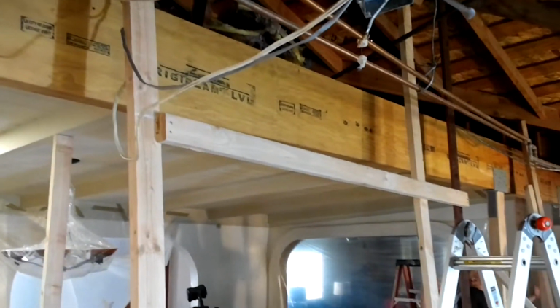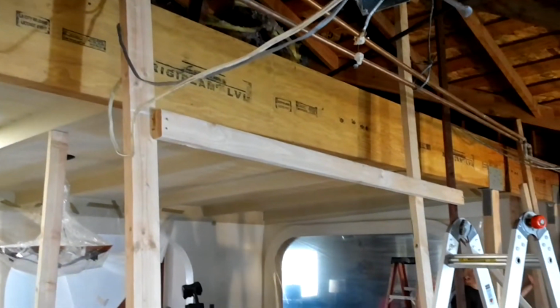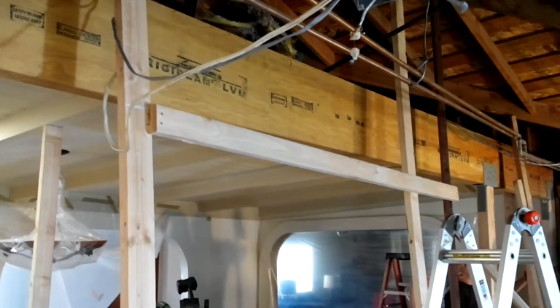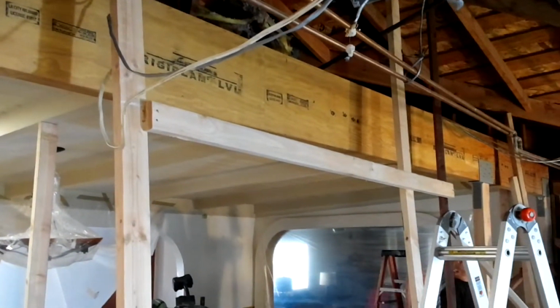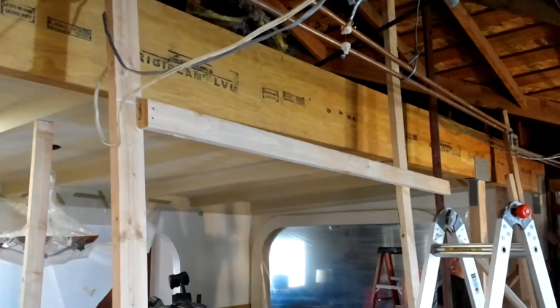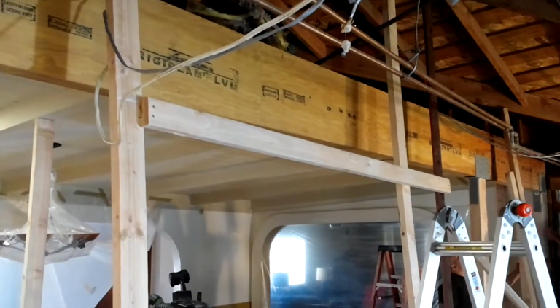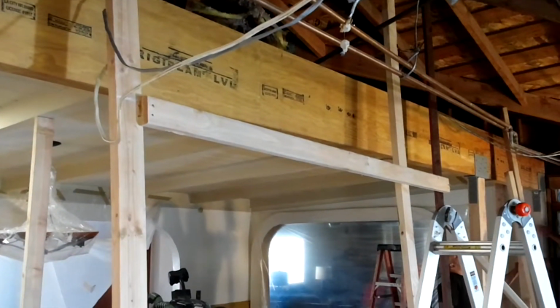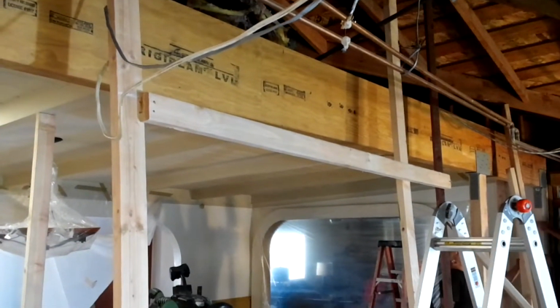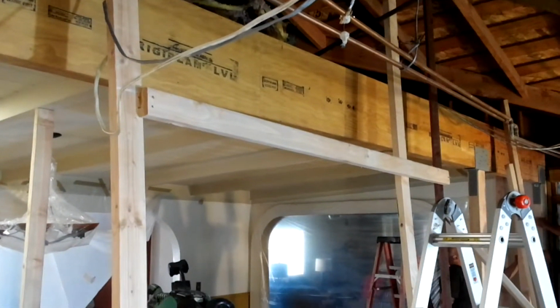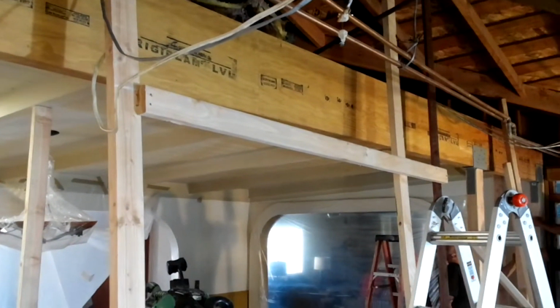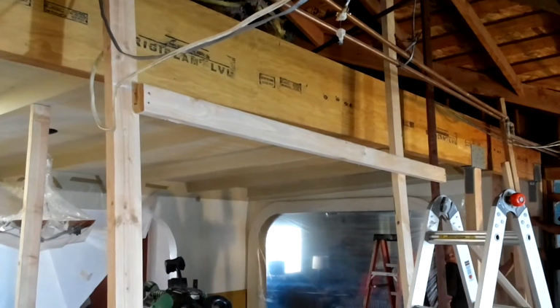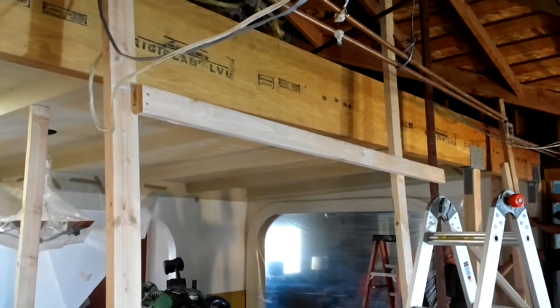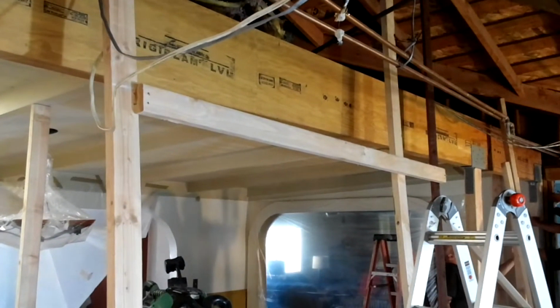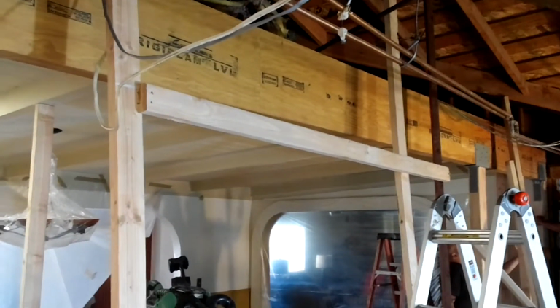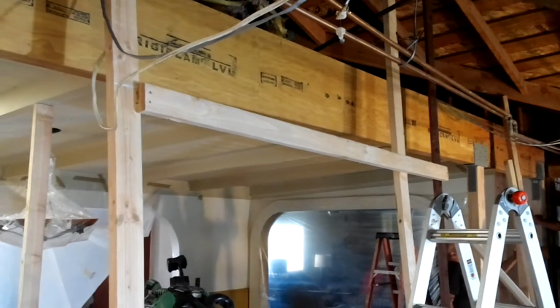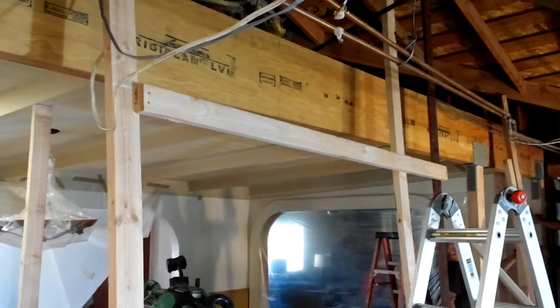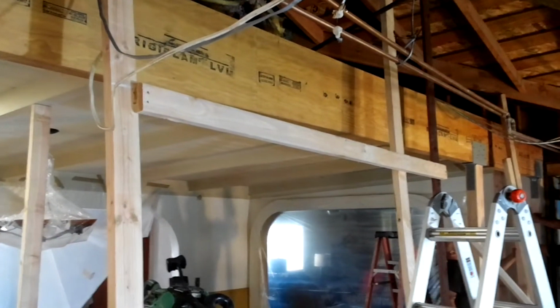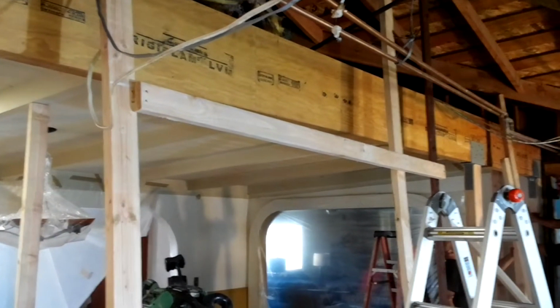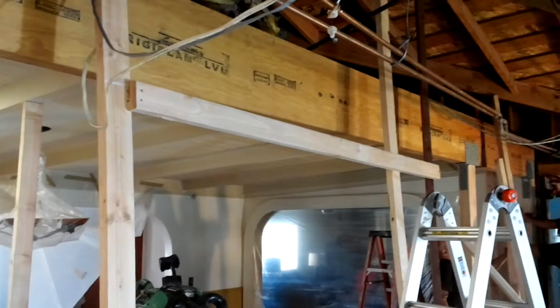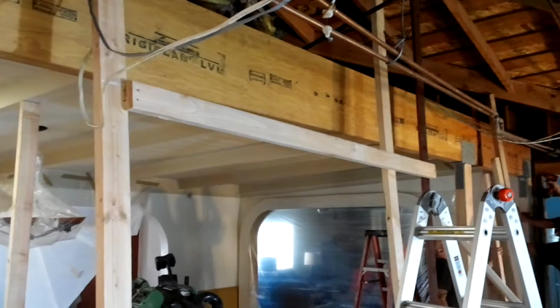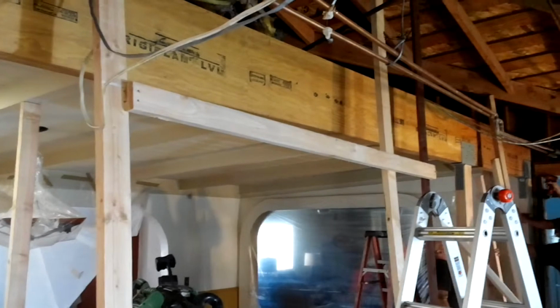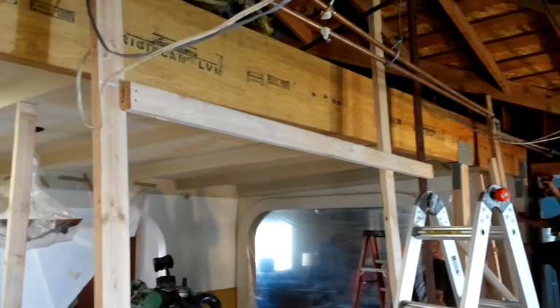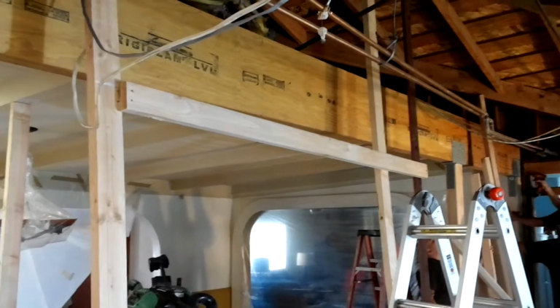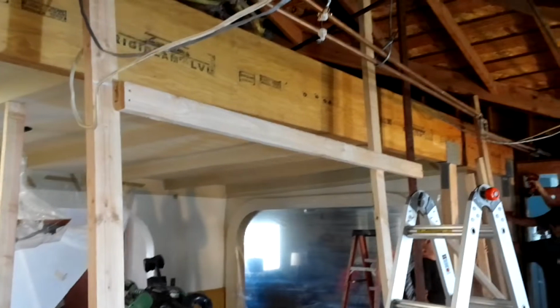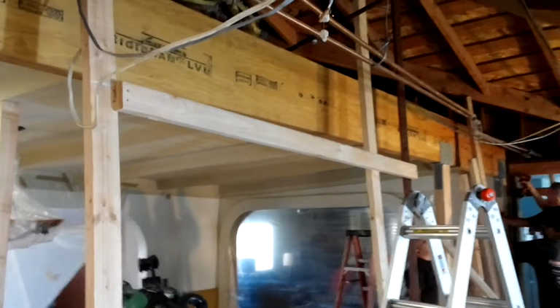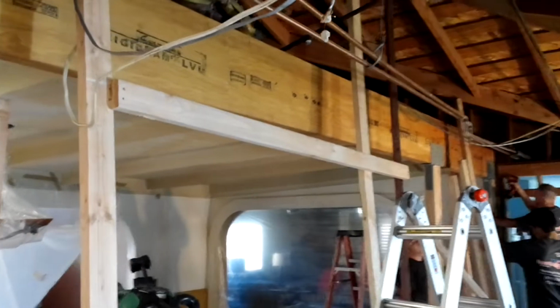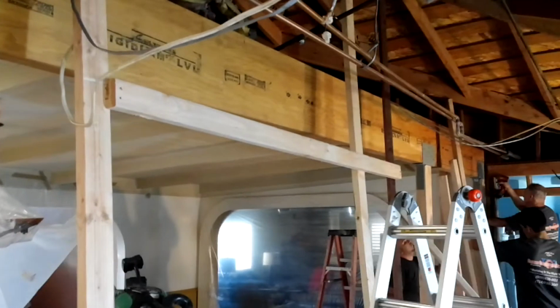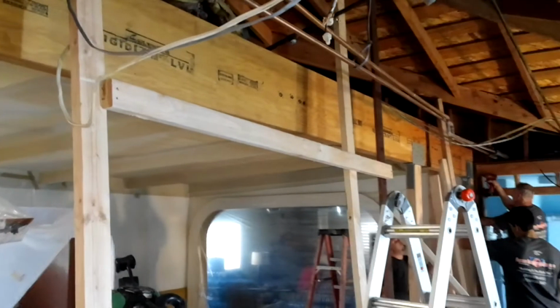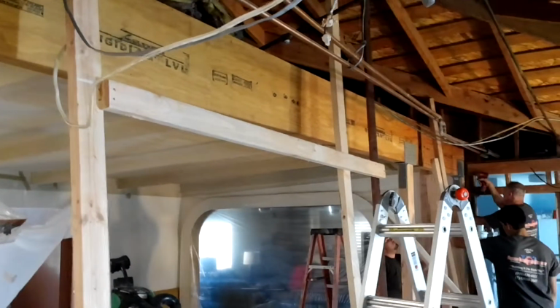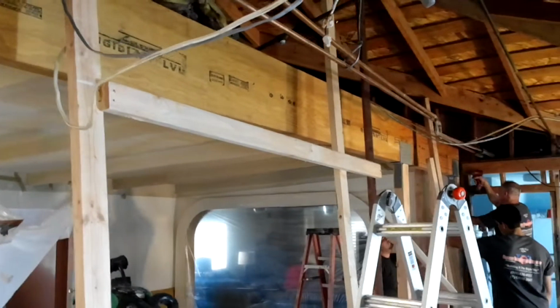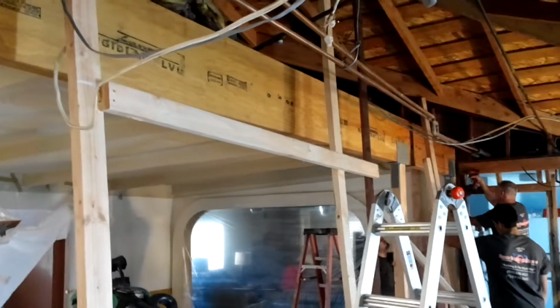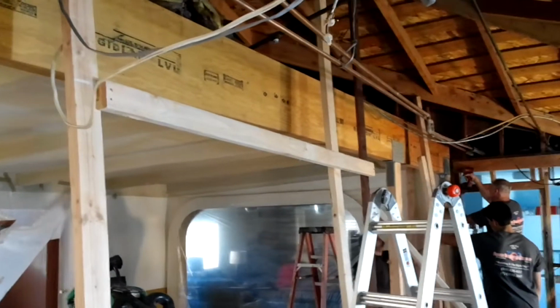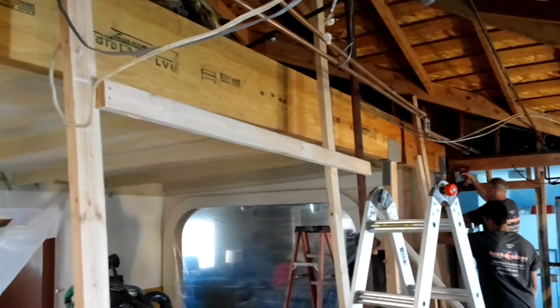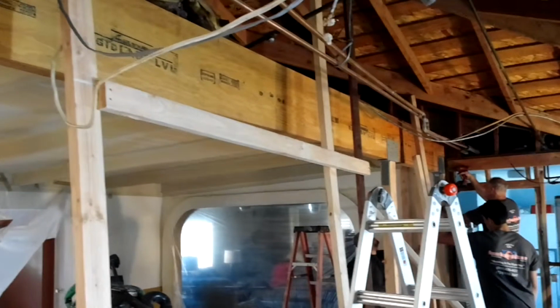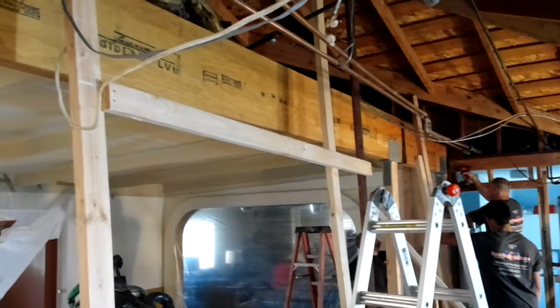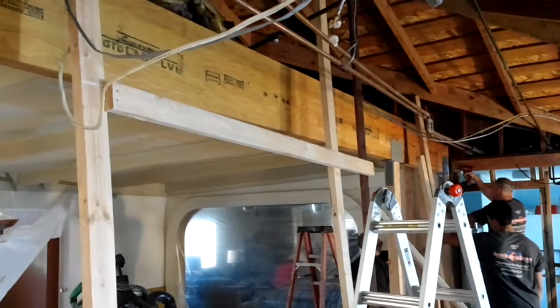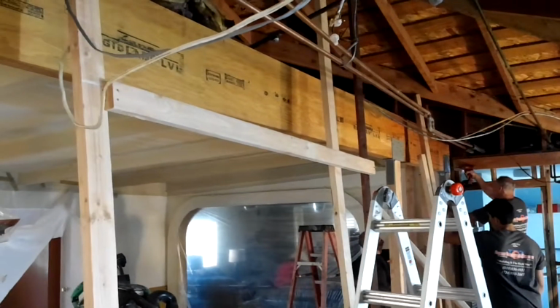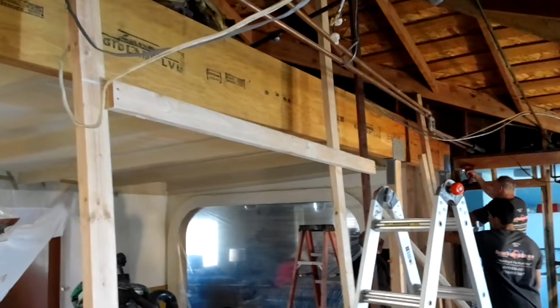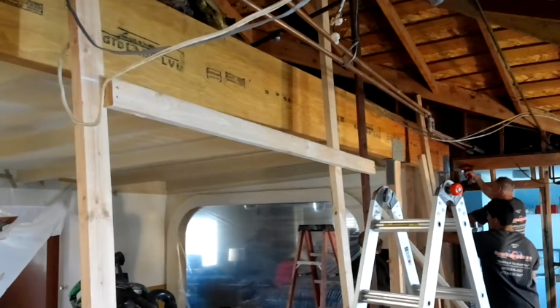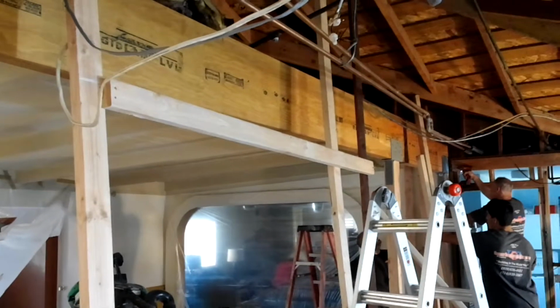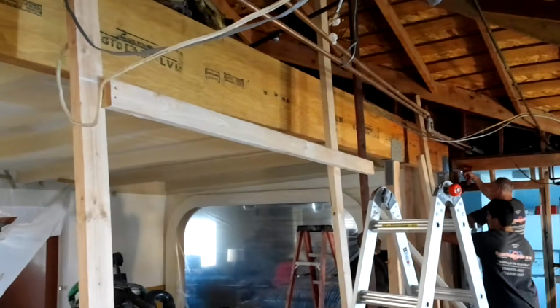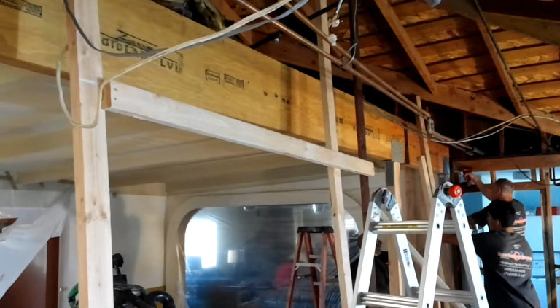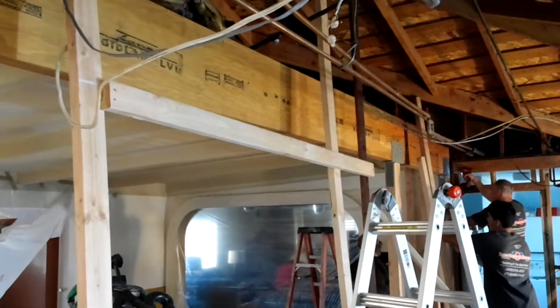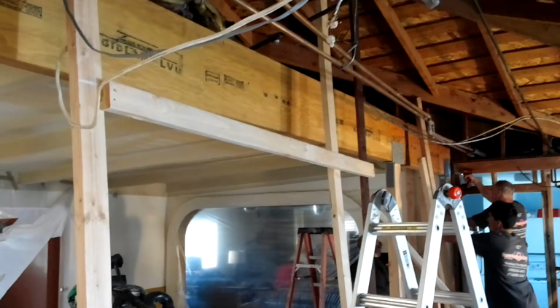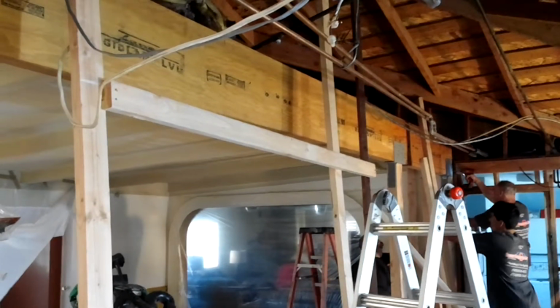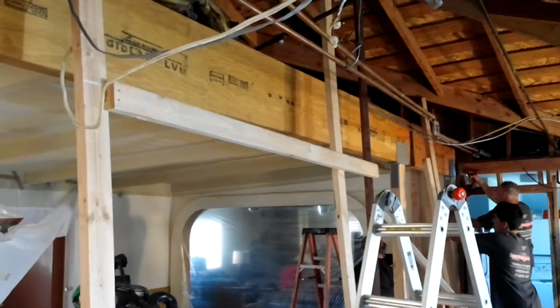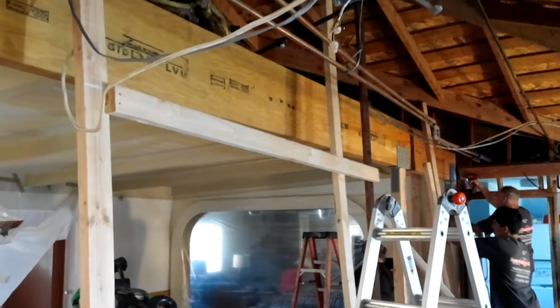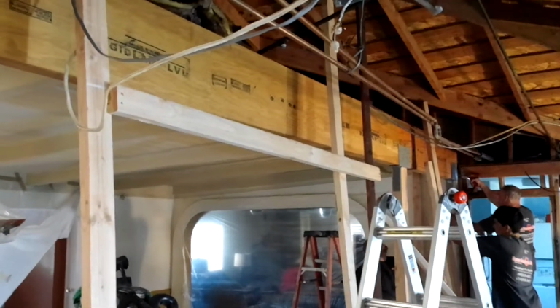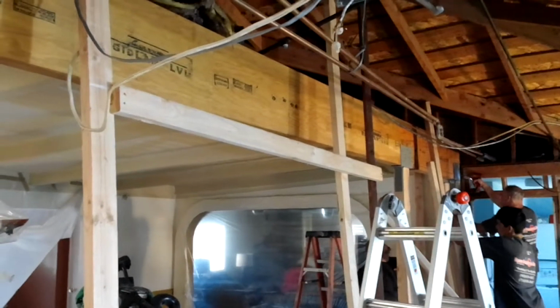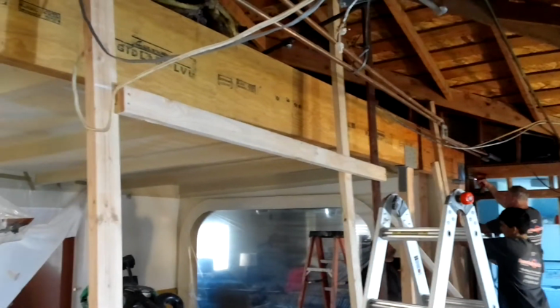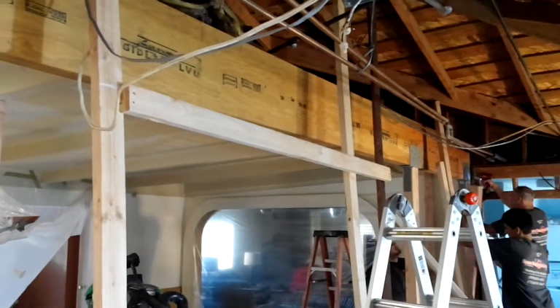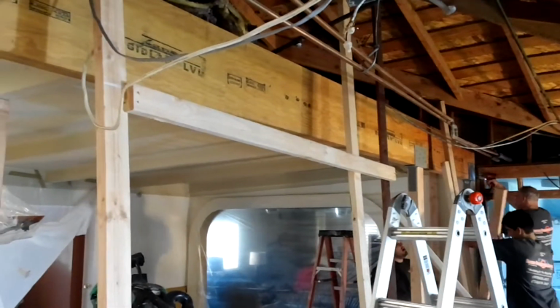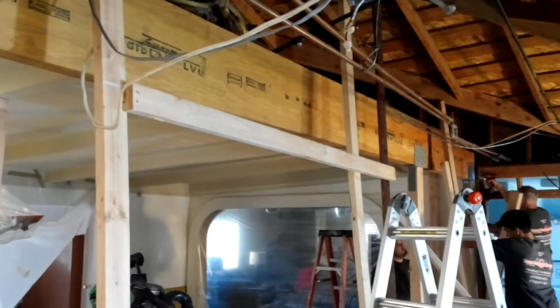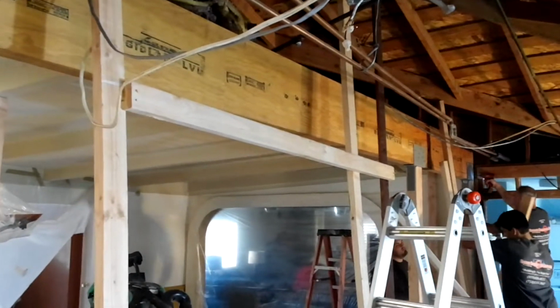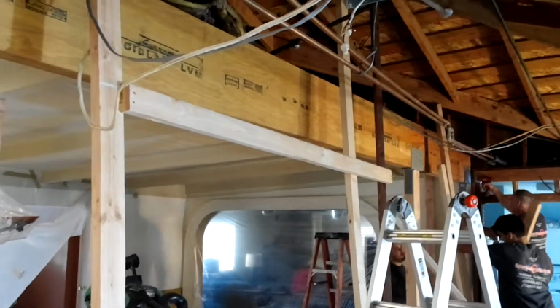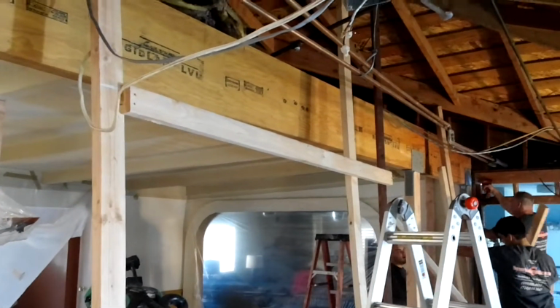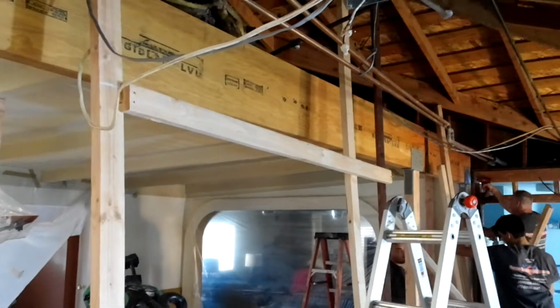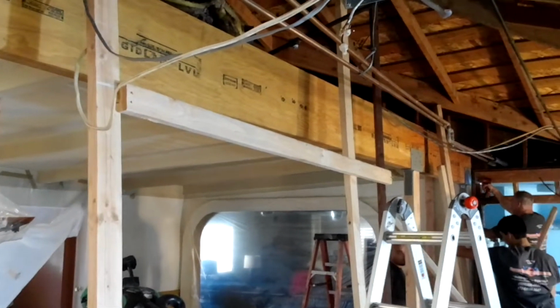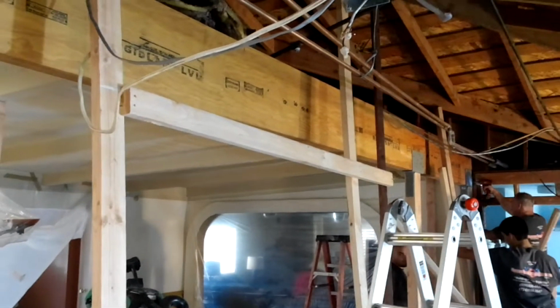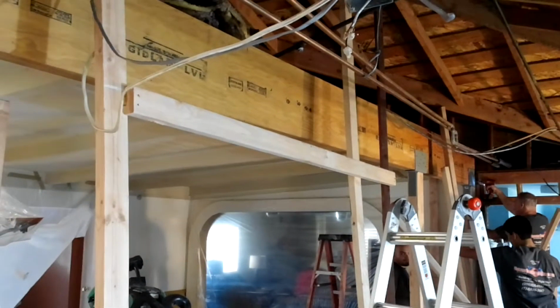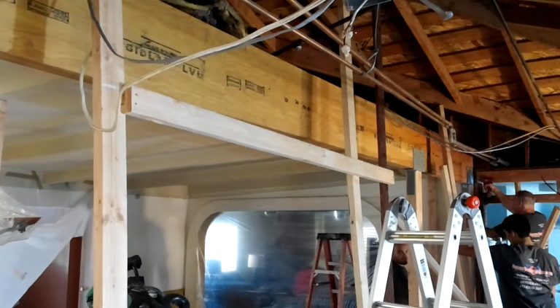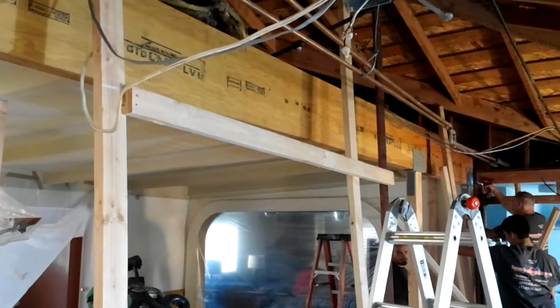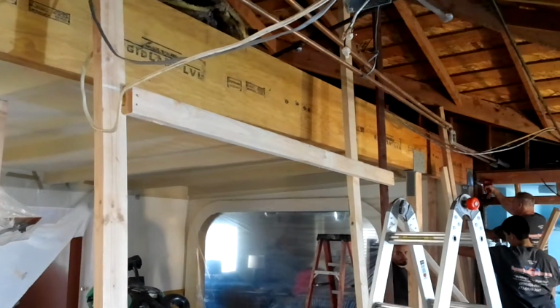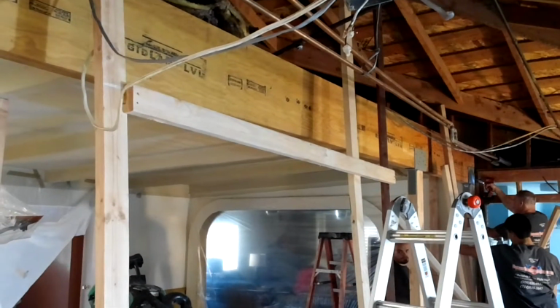This is Tony Rodriguez with Ultimate Construction Remodelers, from the city of Chino — Chino project.